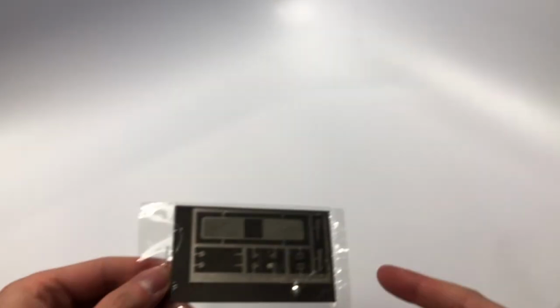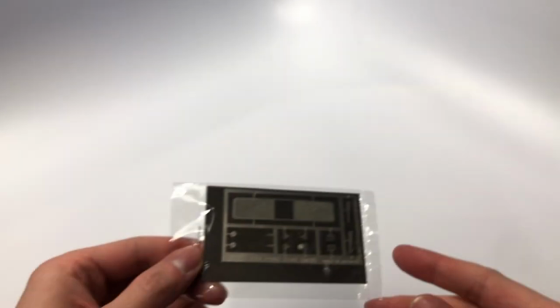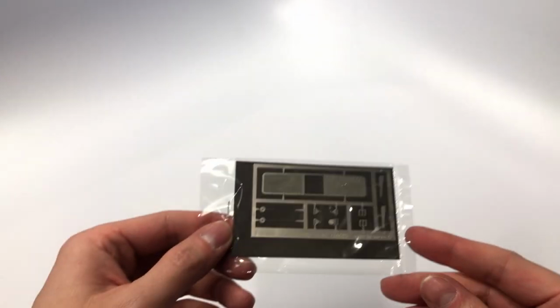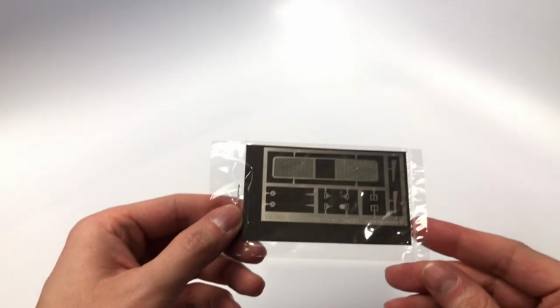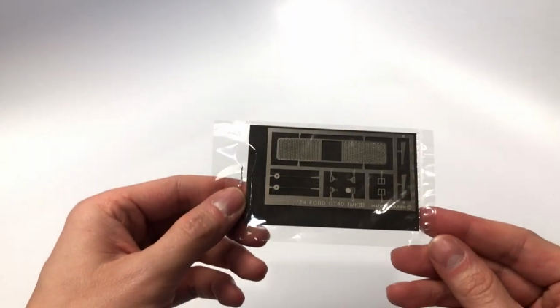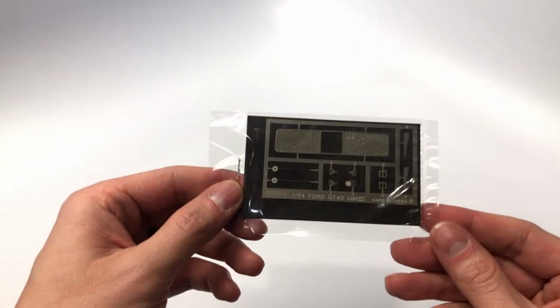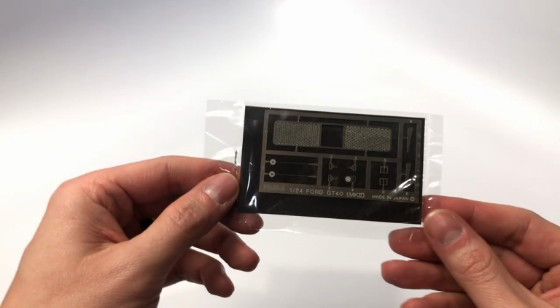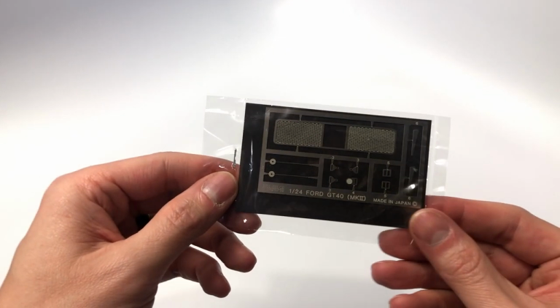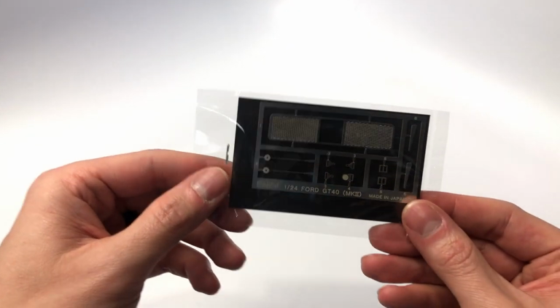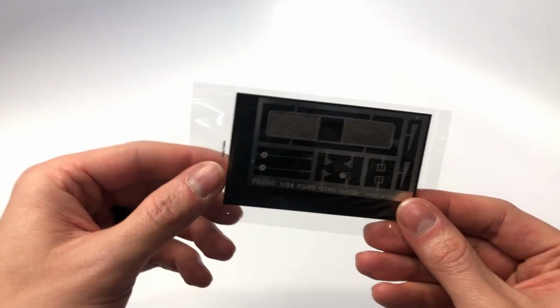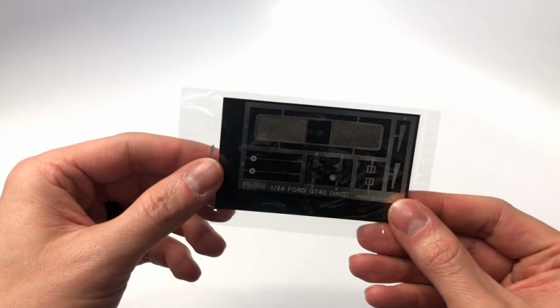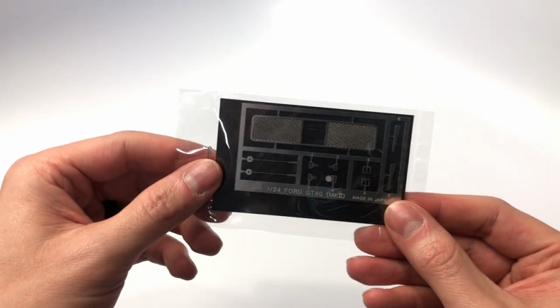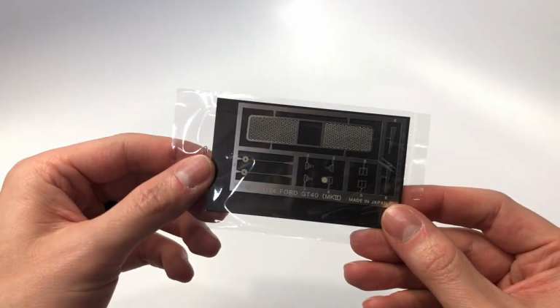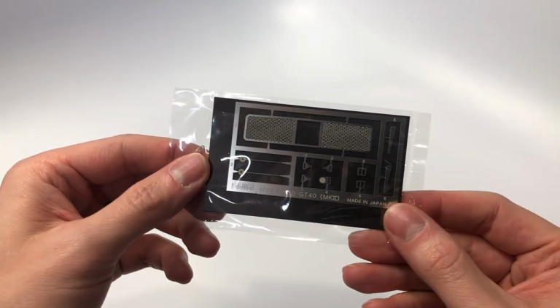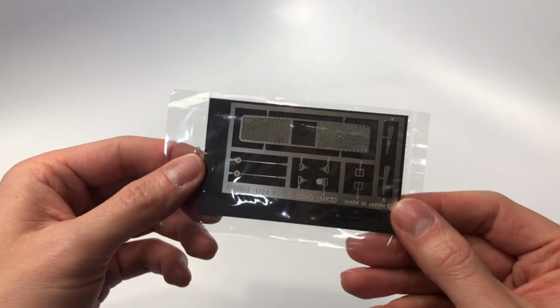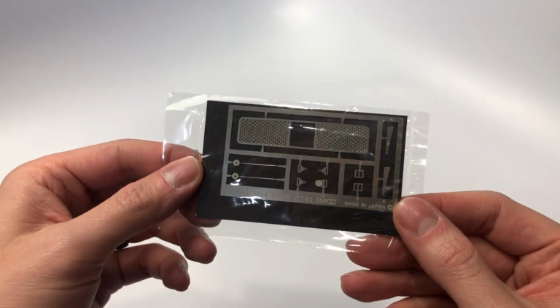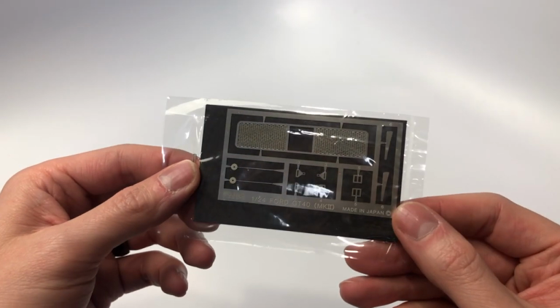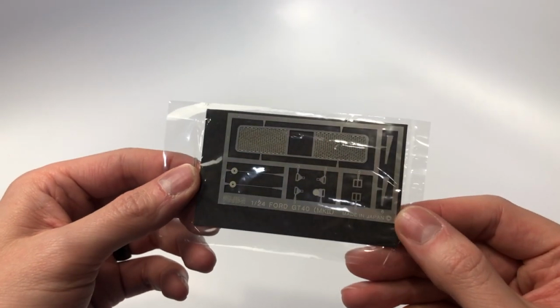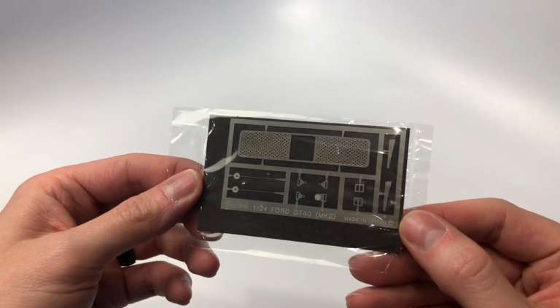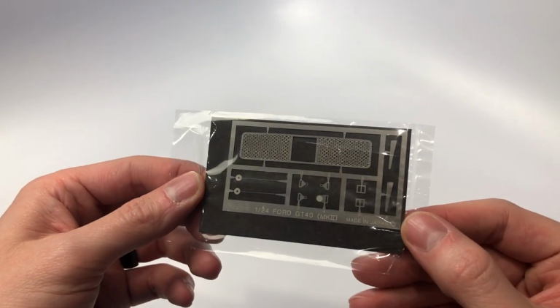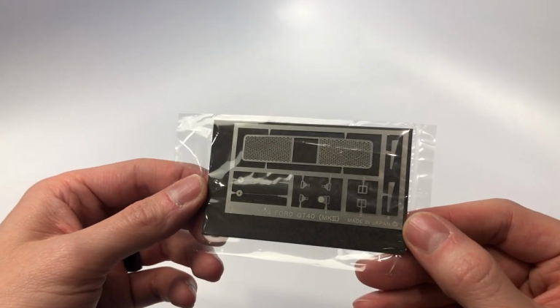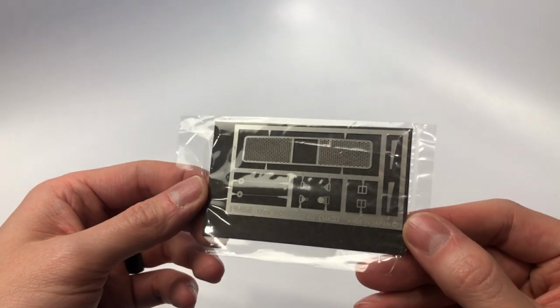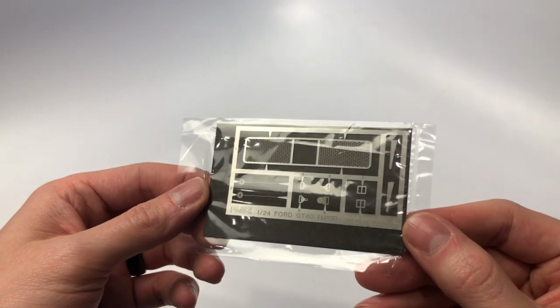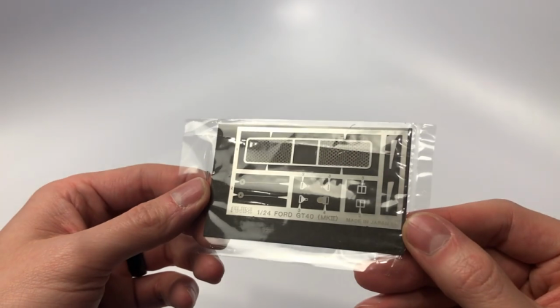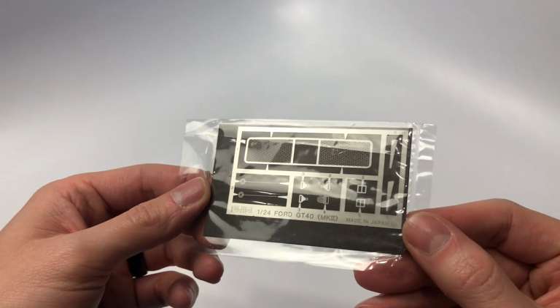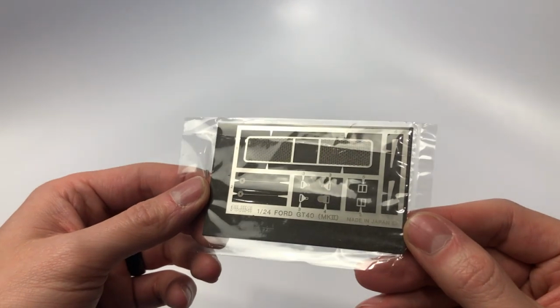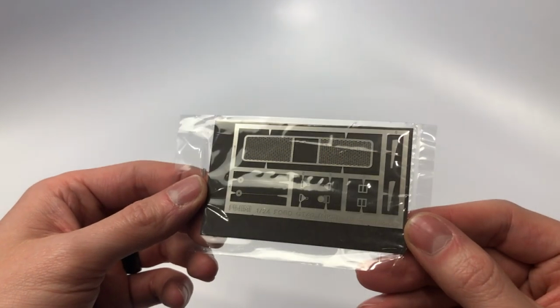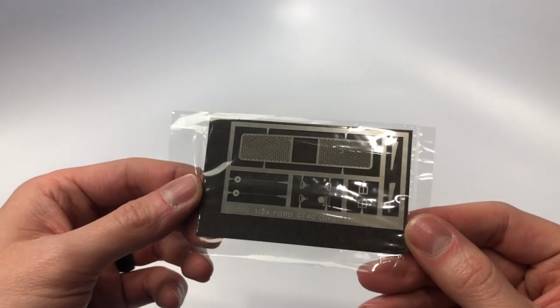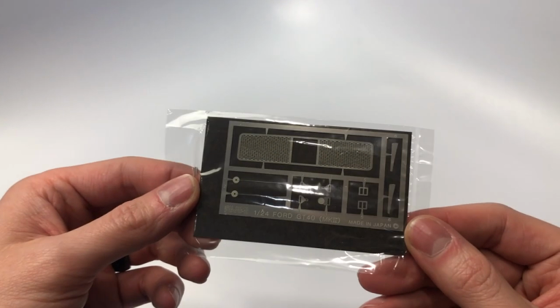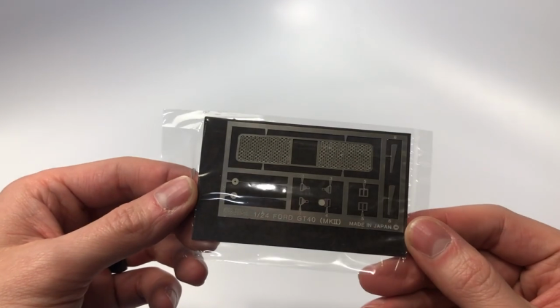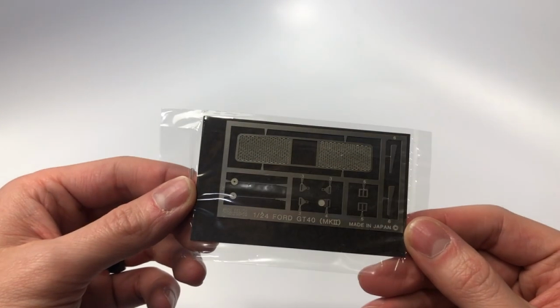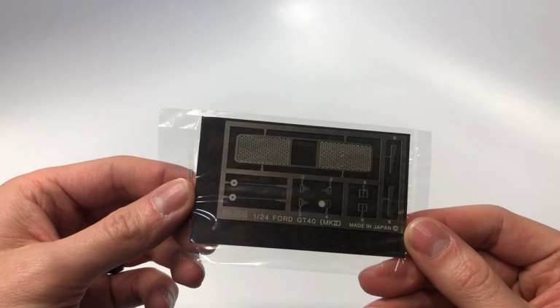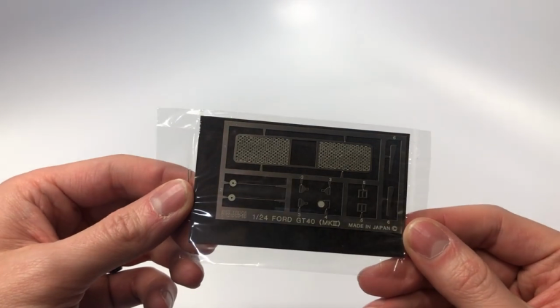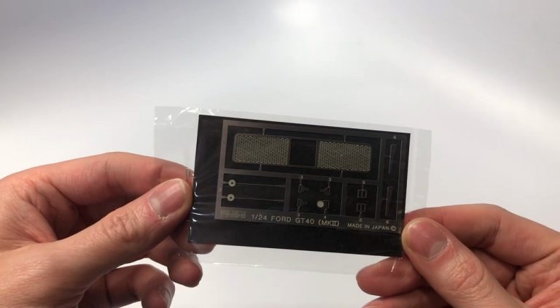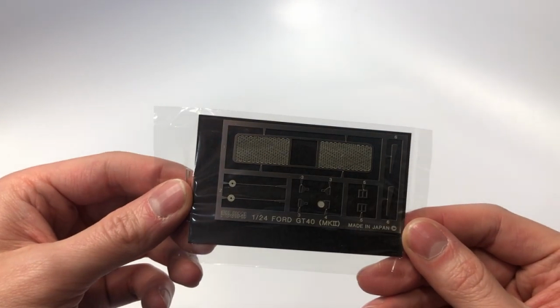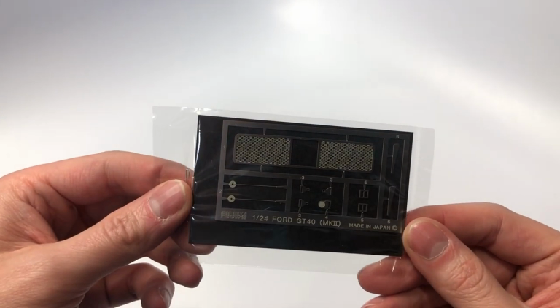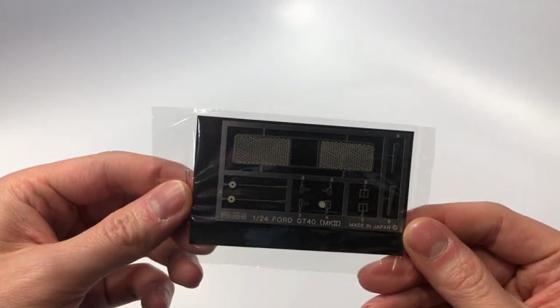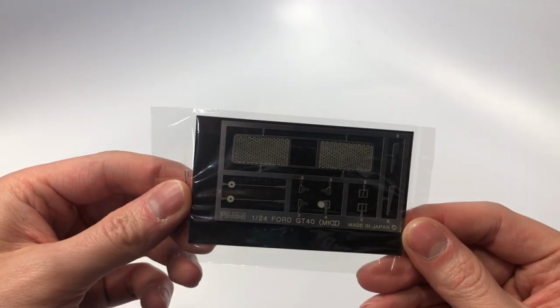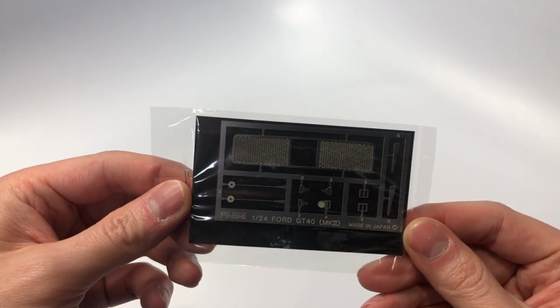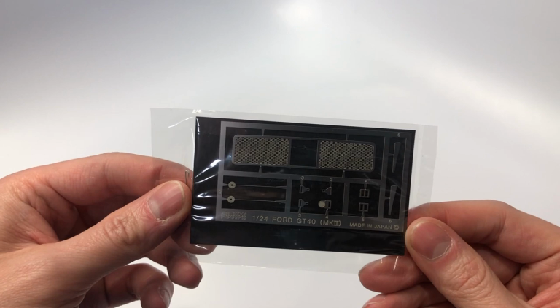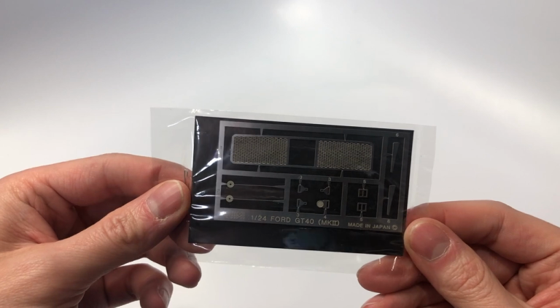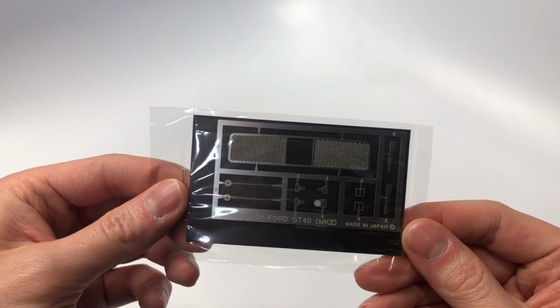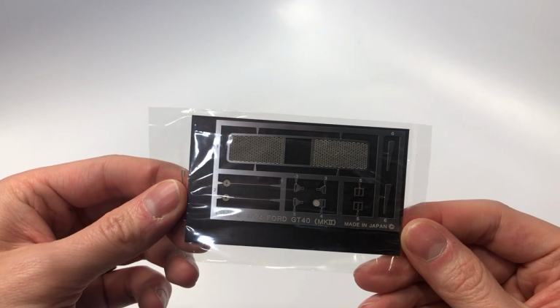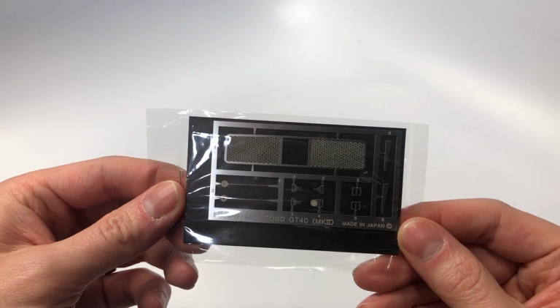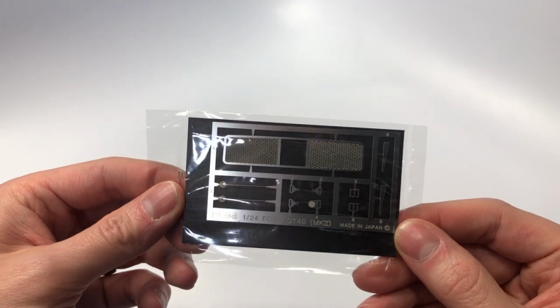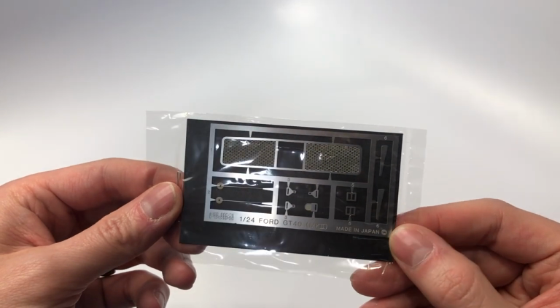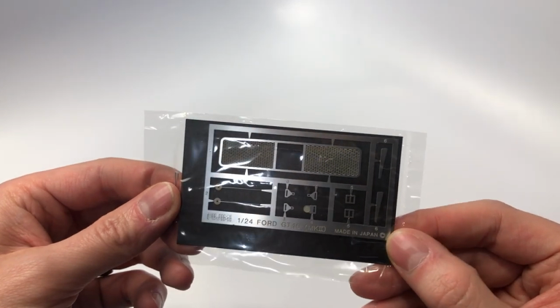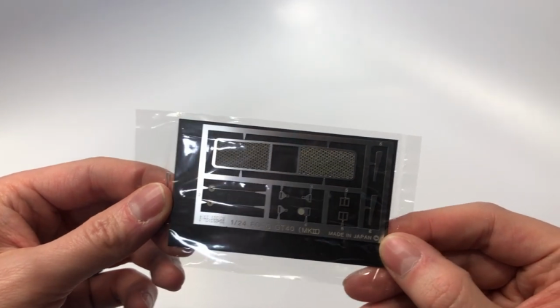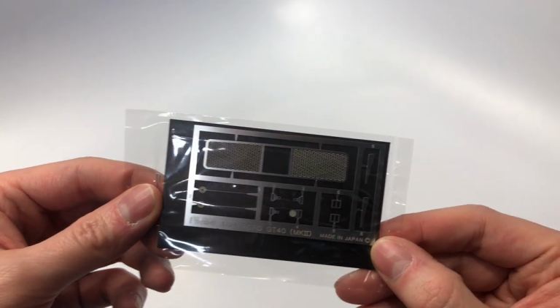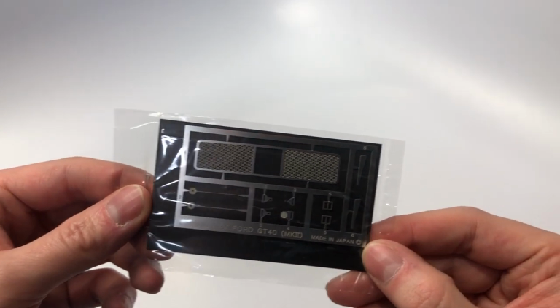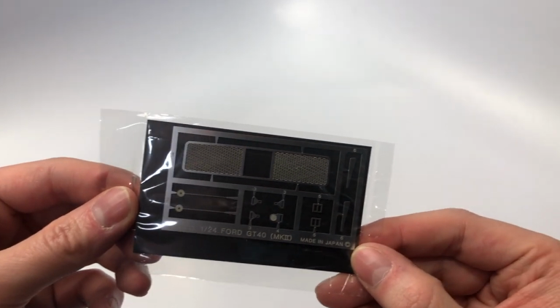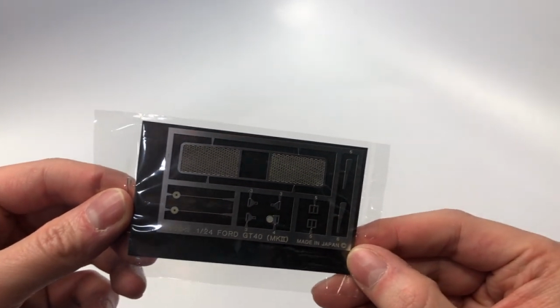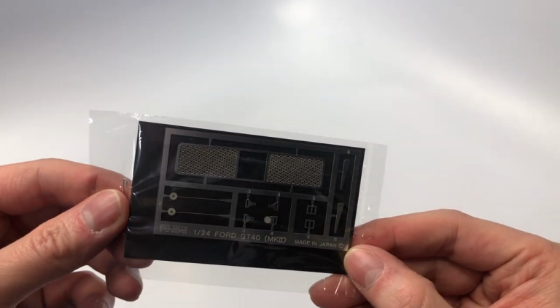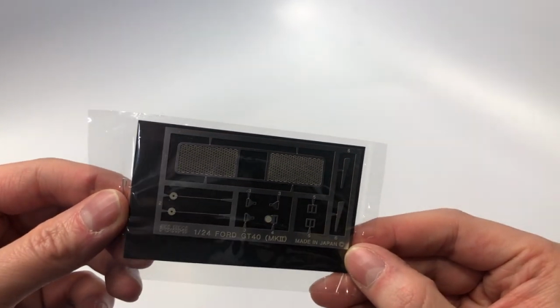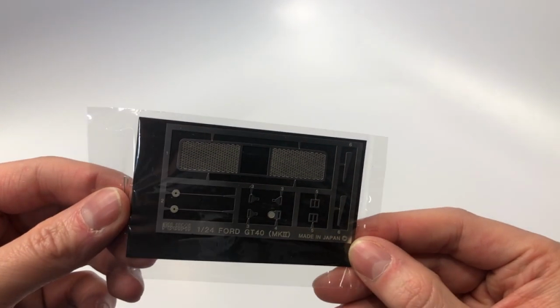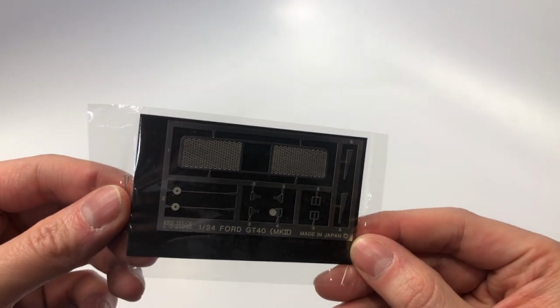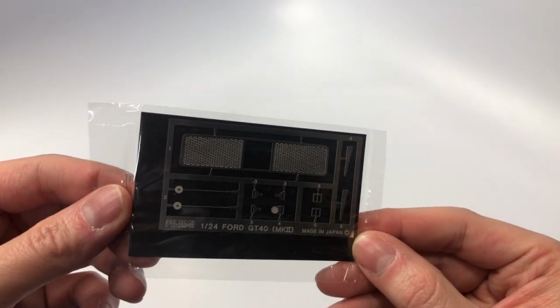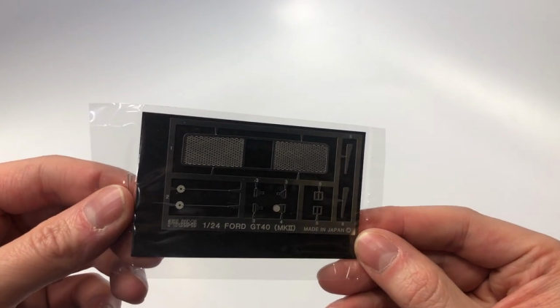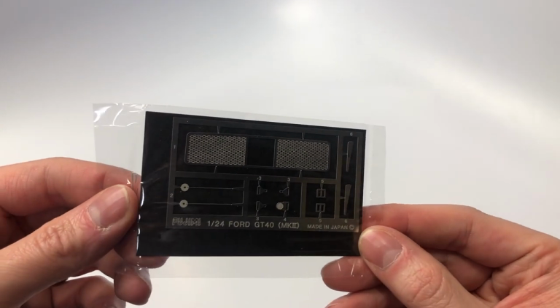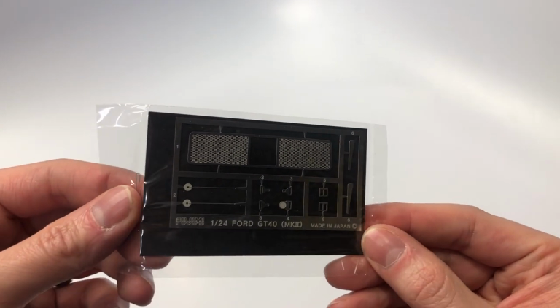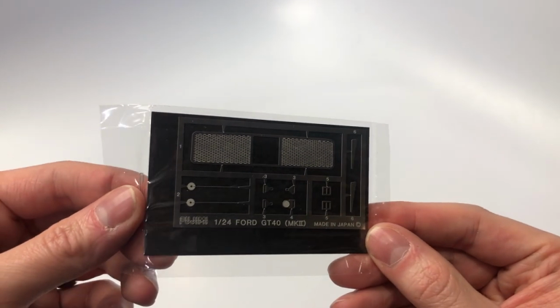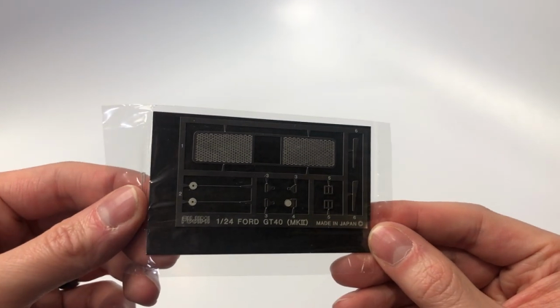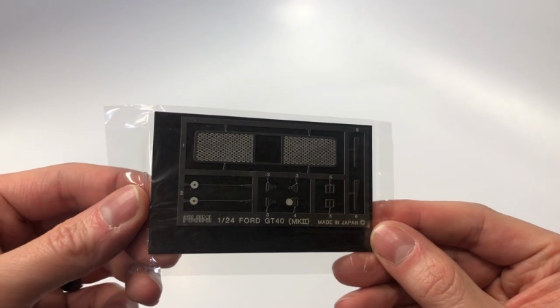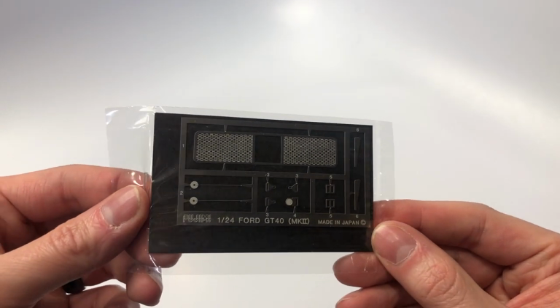The kit comes with photo etch. The rear grille, seat belt buckles and other minor parts can be found on this sheet.